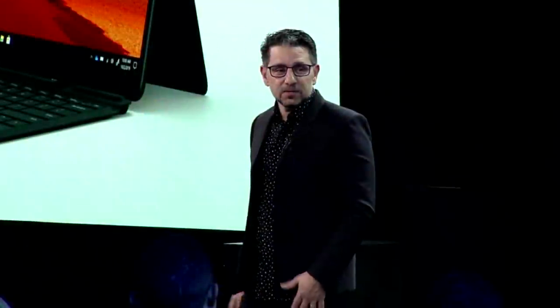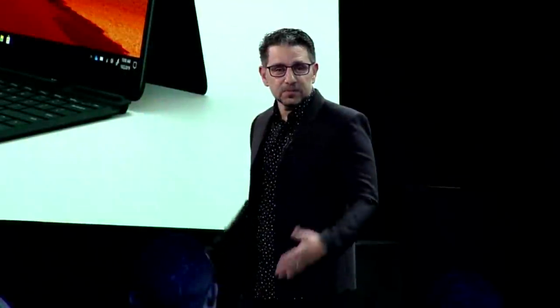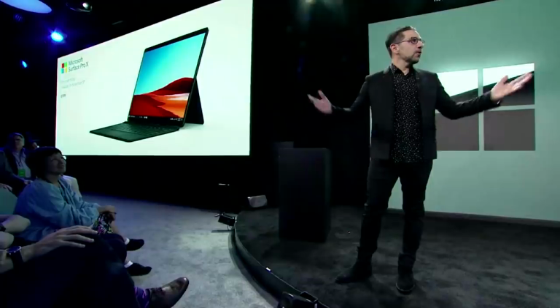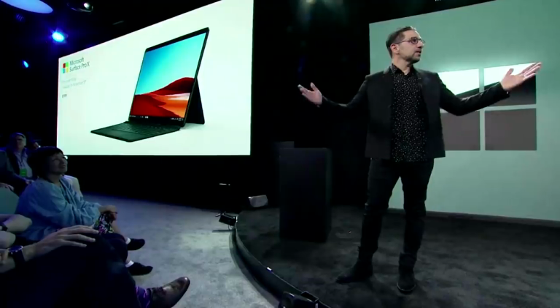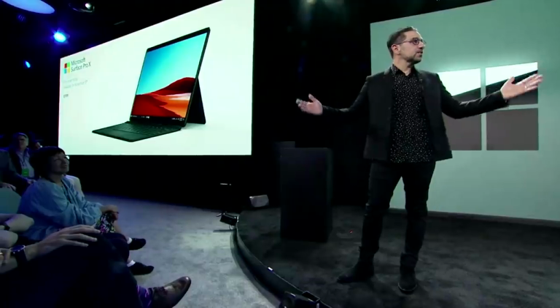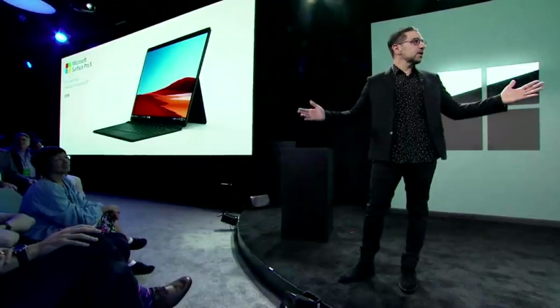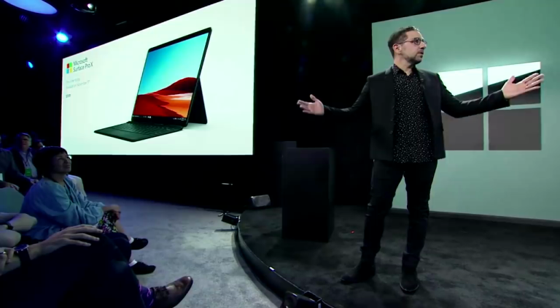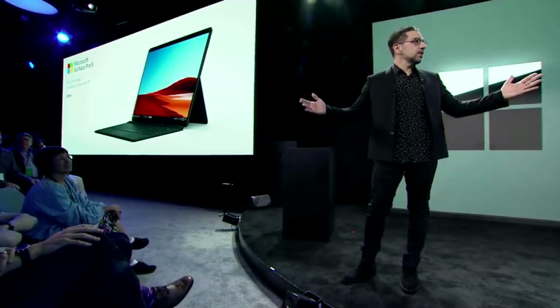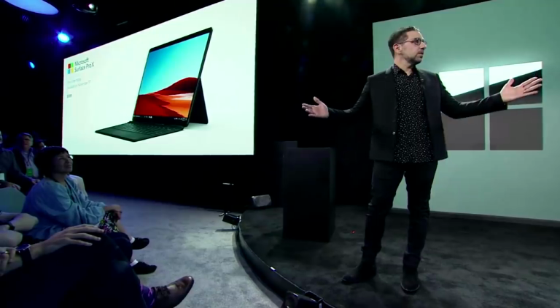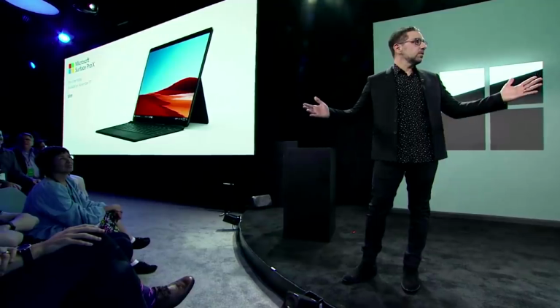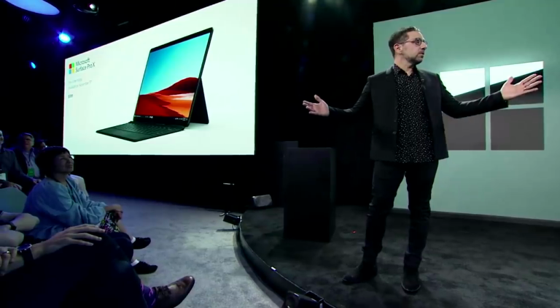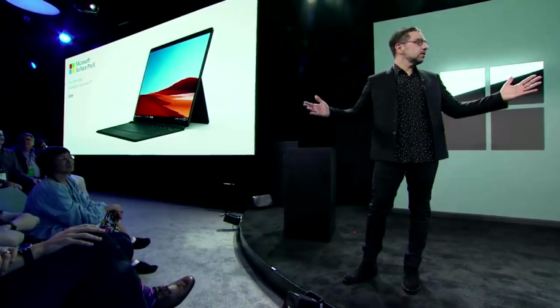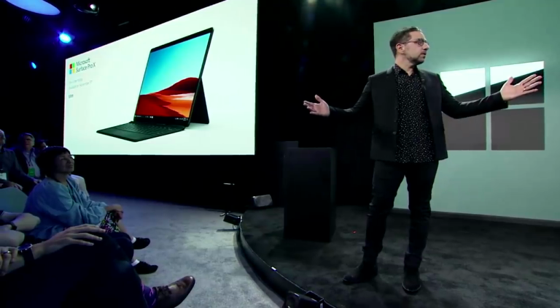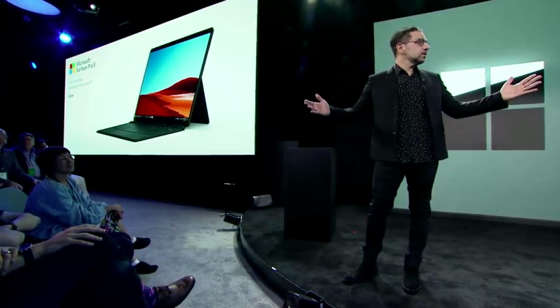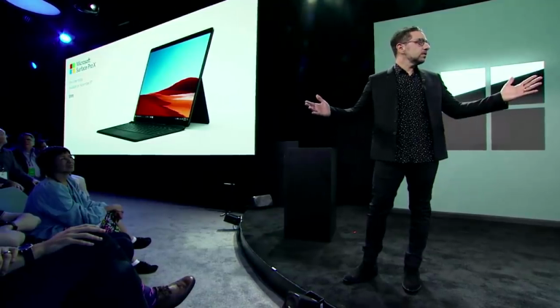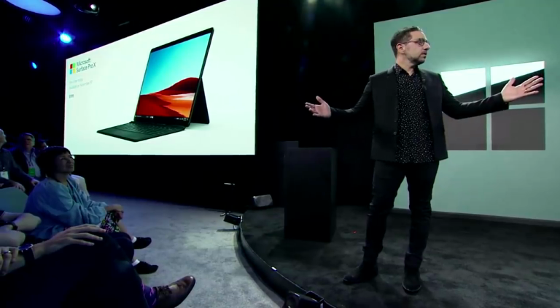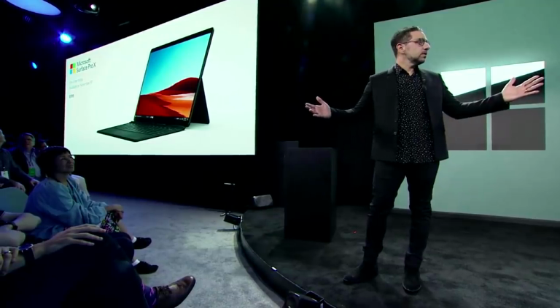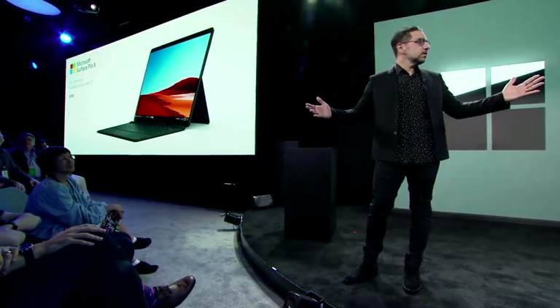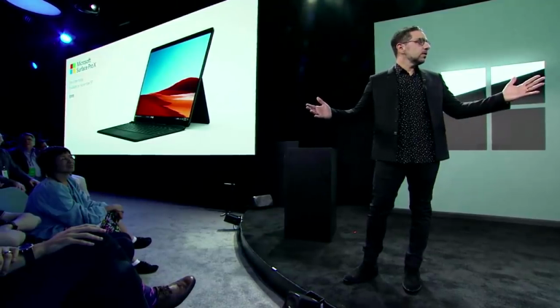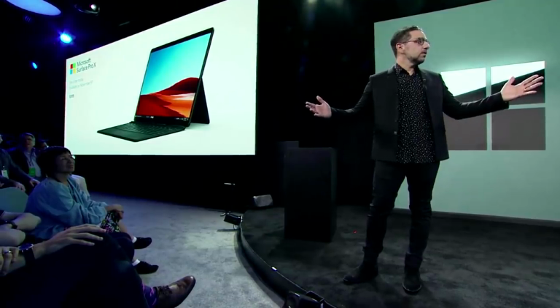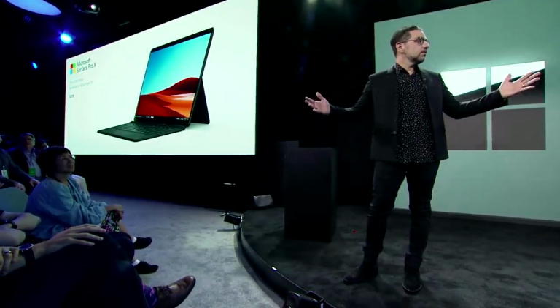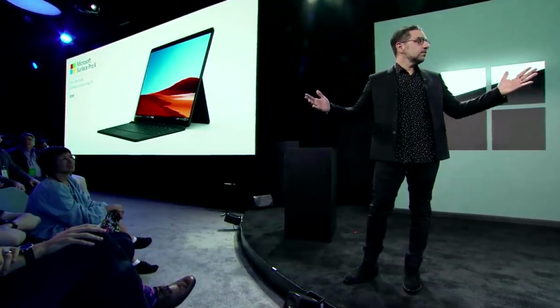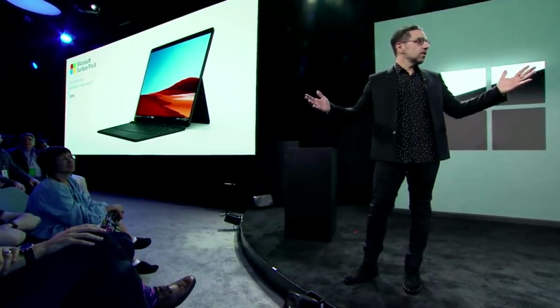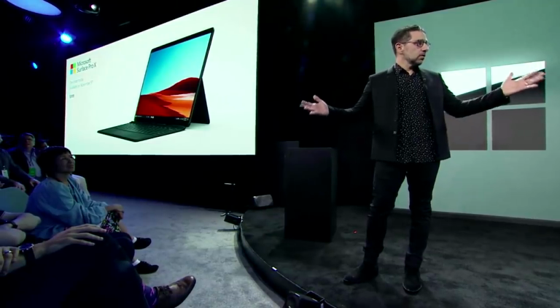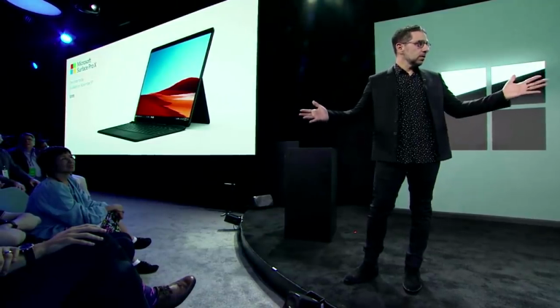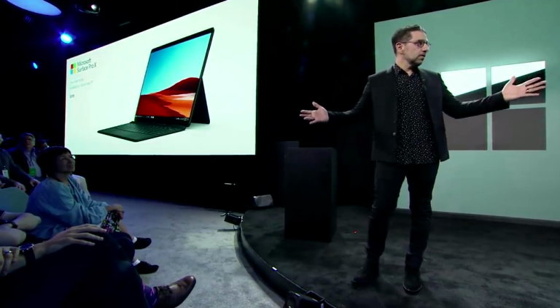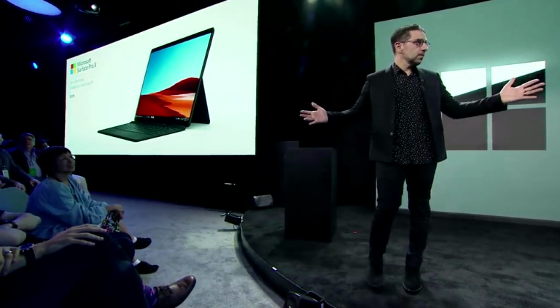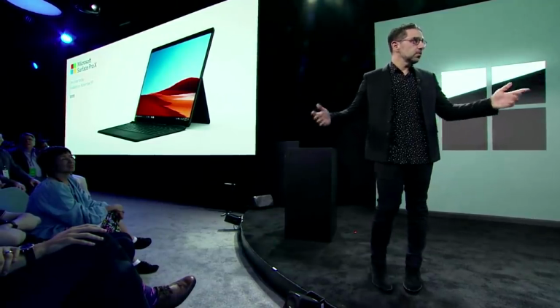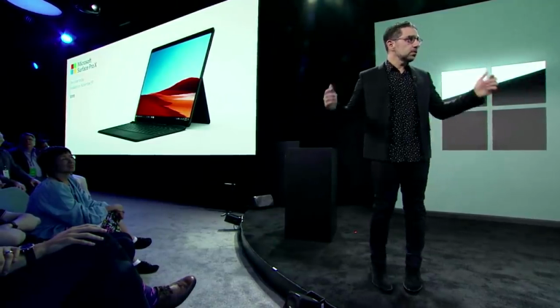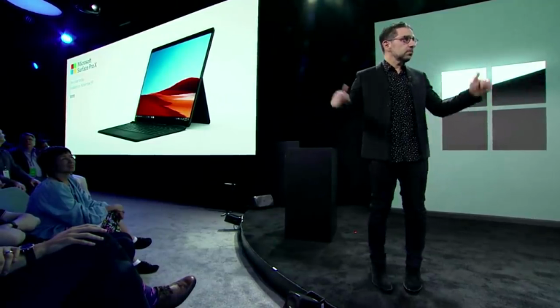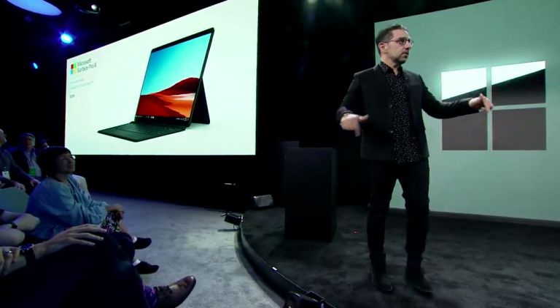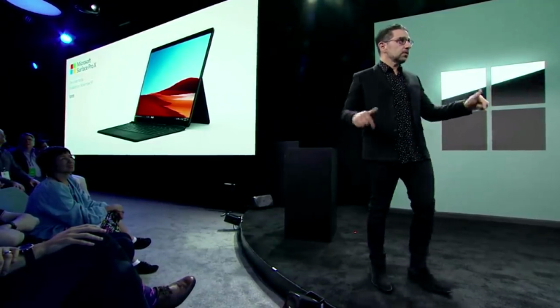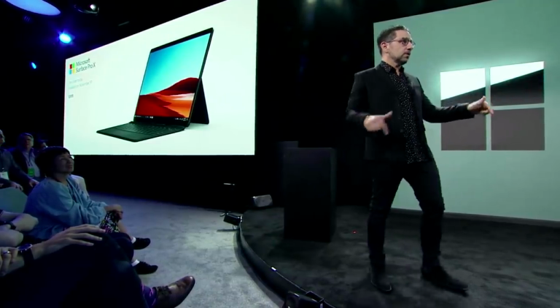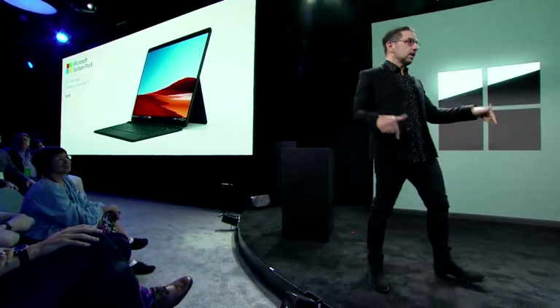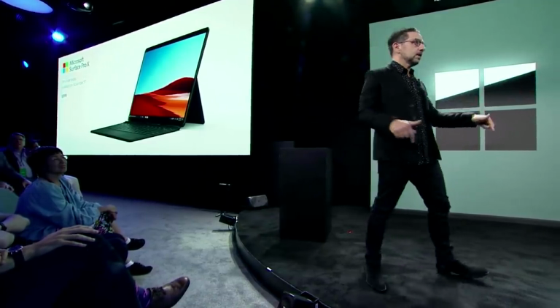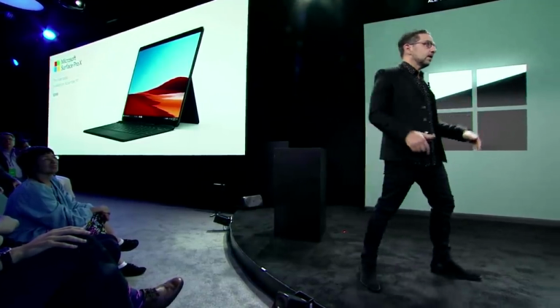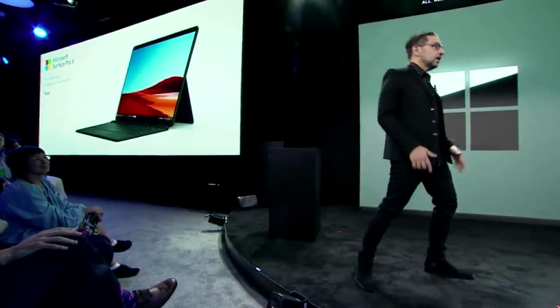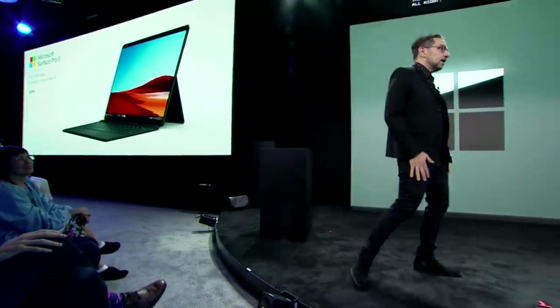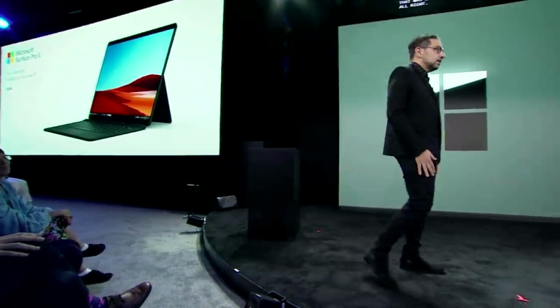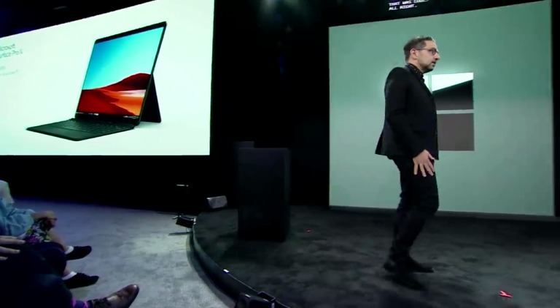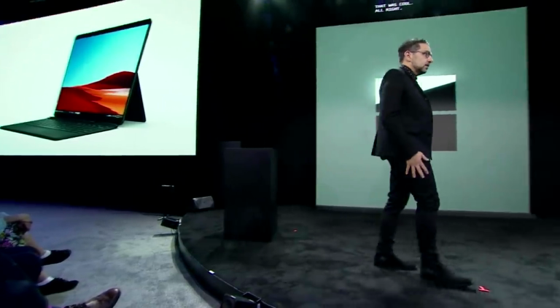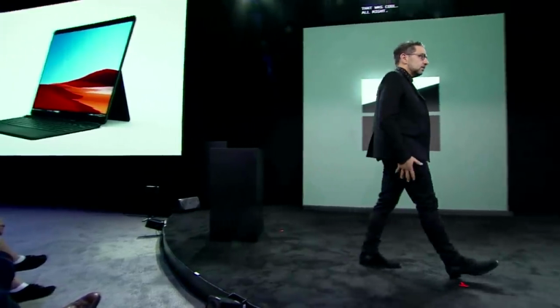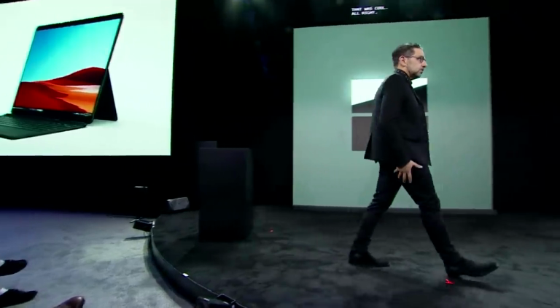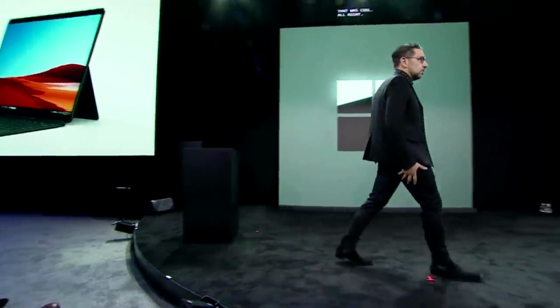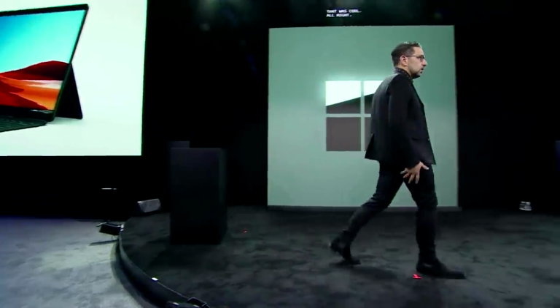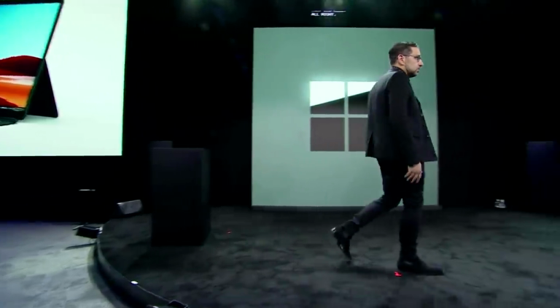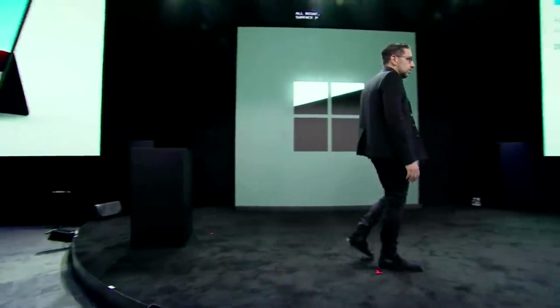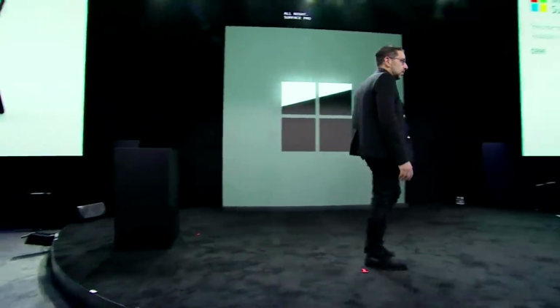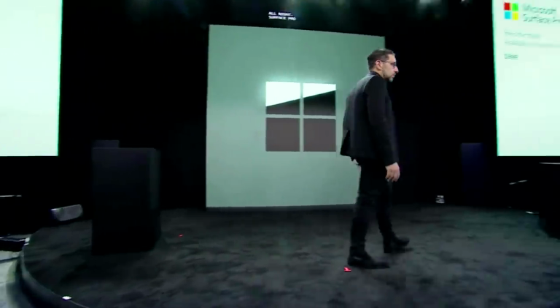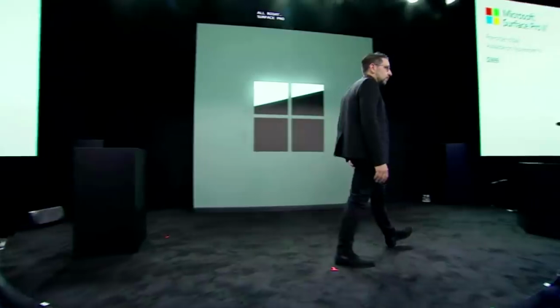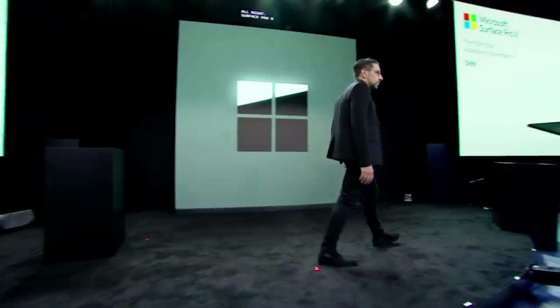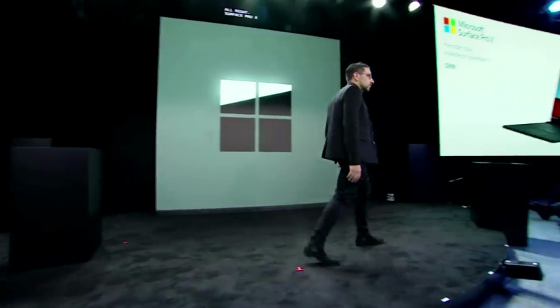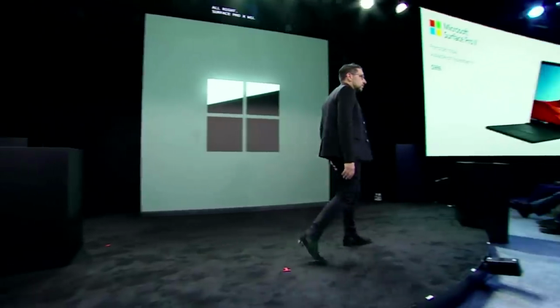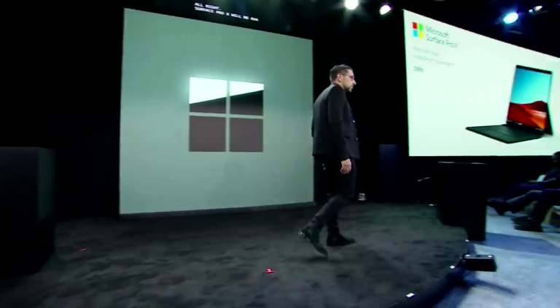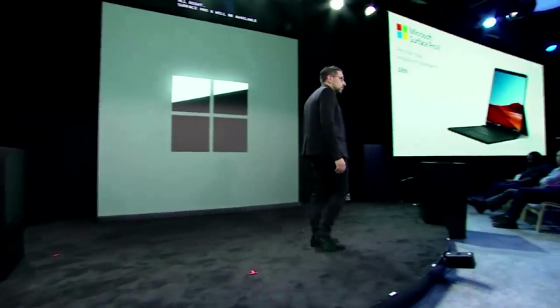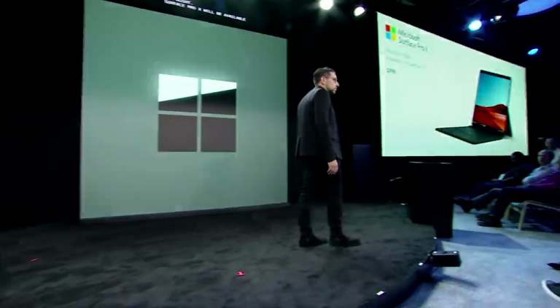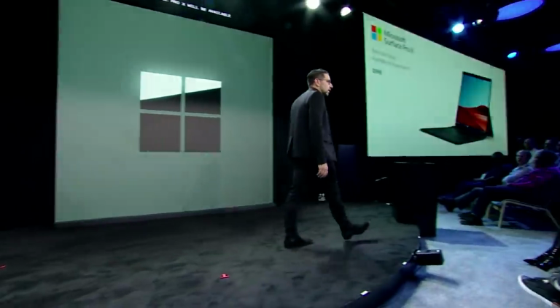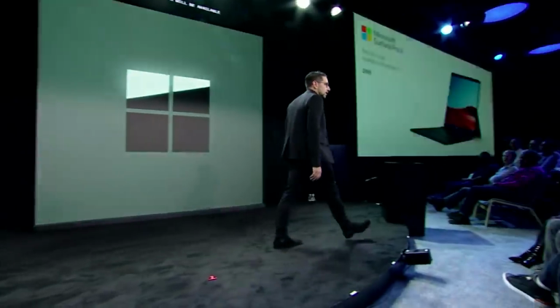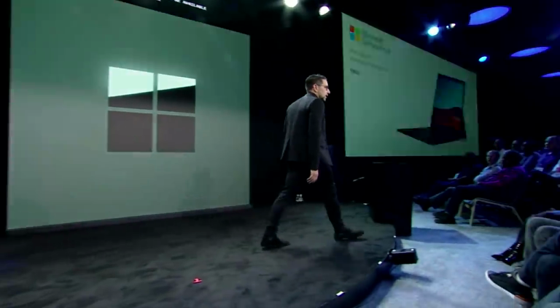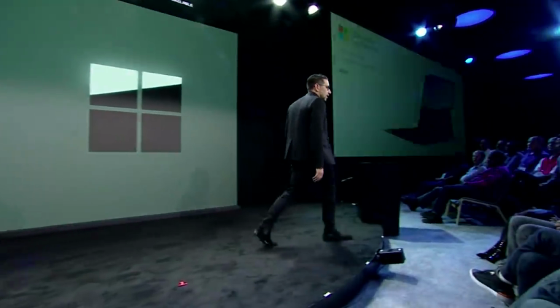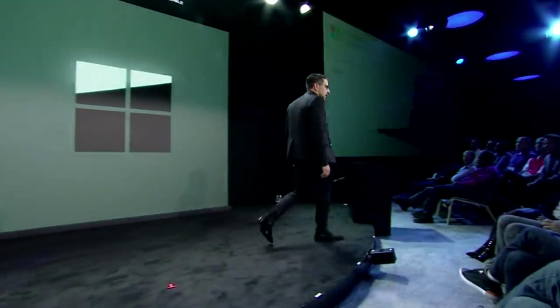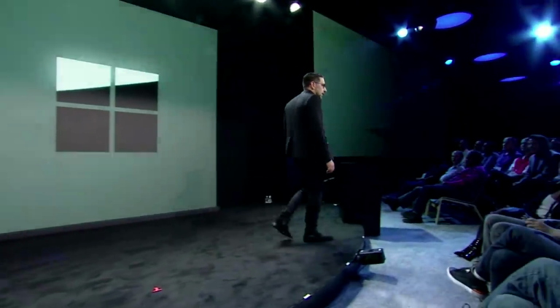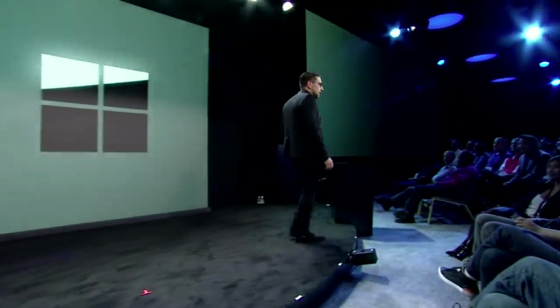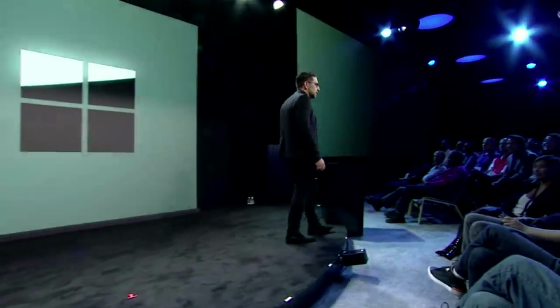Surface Pro X is going to be available early November. You can pre-order it right now — if you want it, you should probably pre-order it, so get on that.